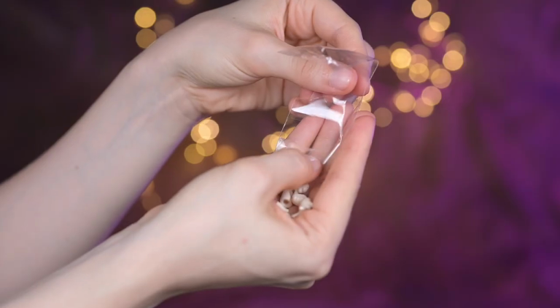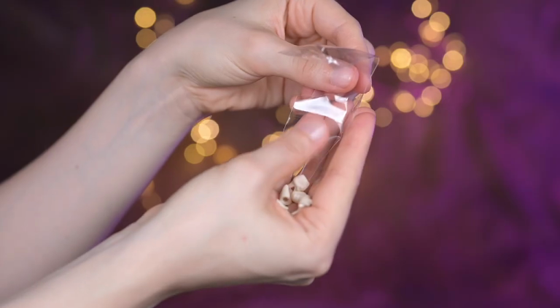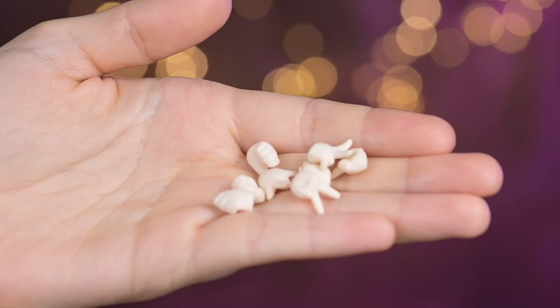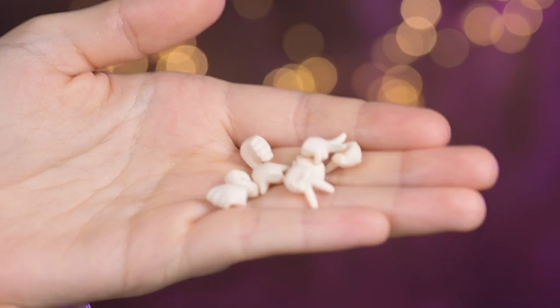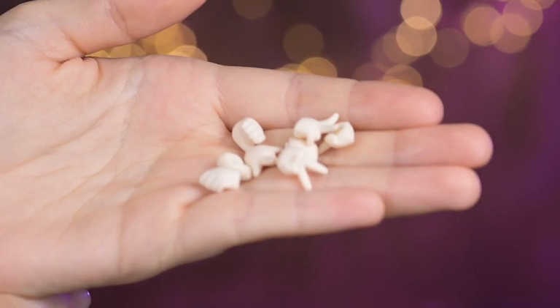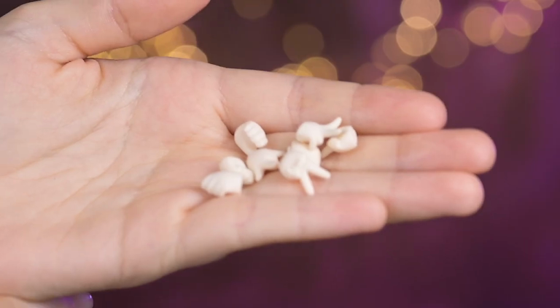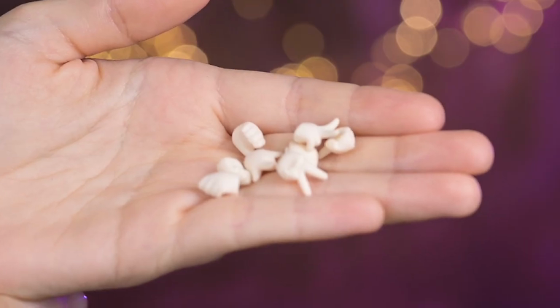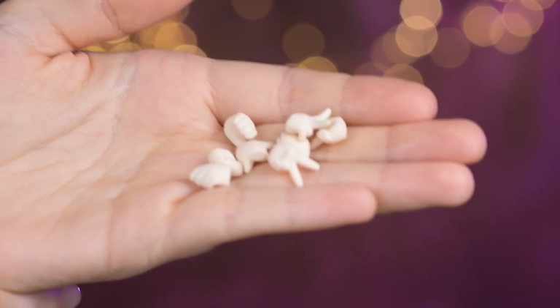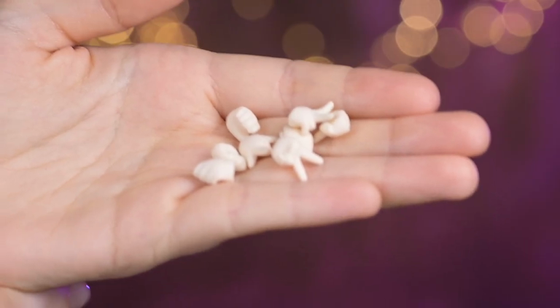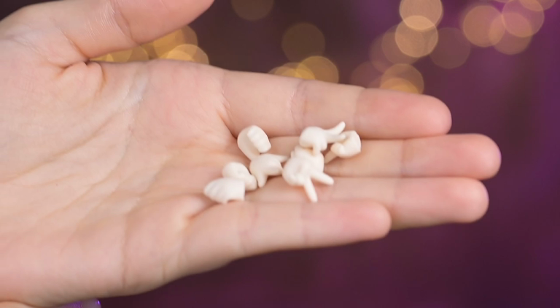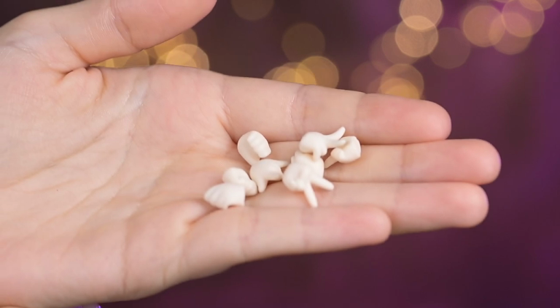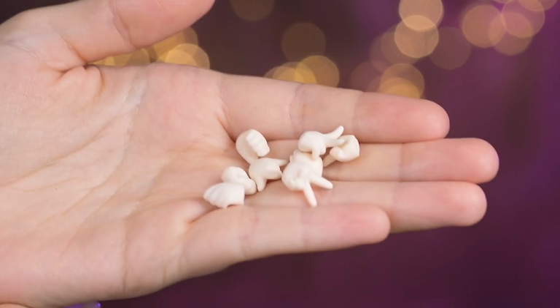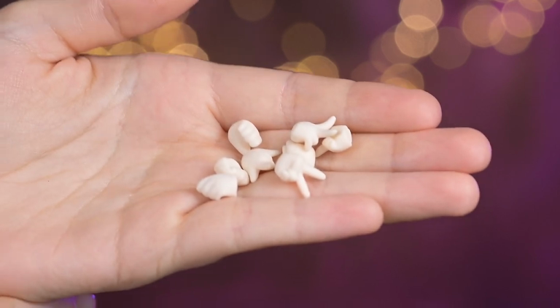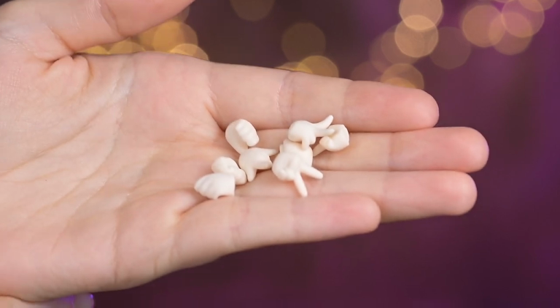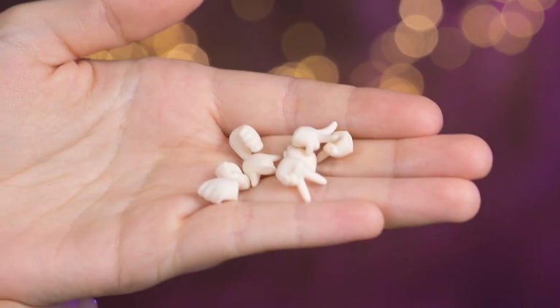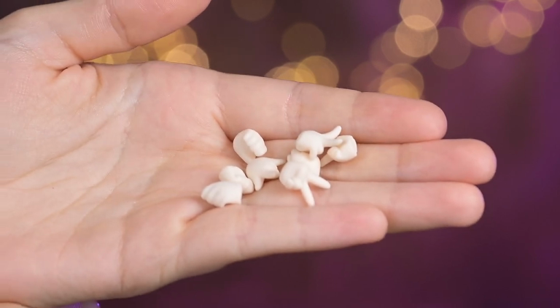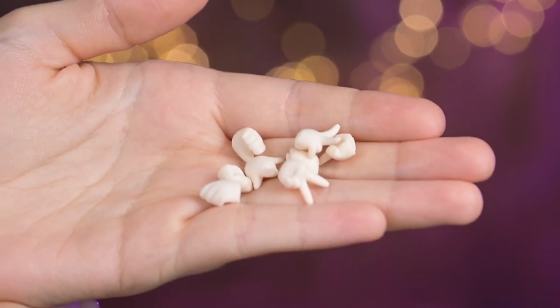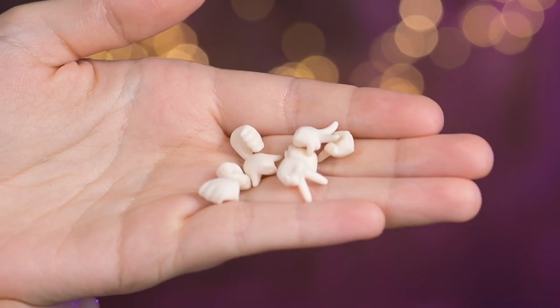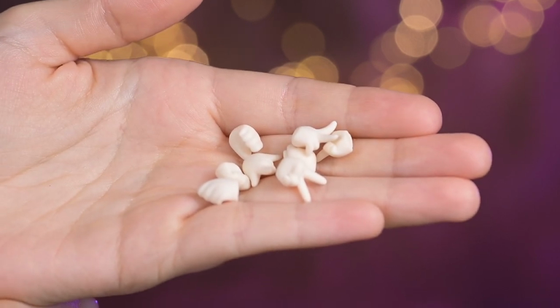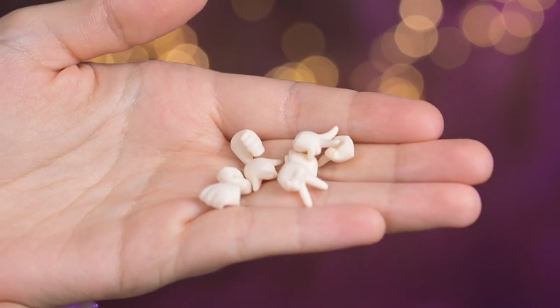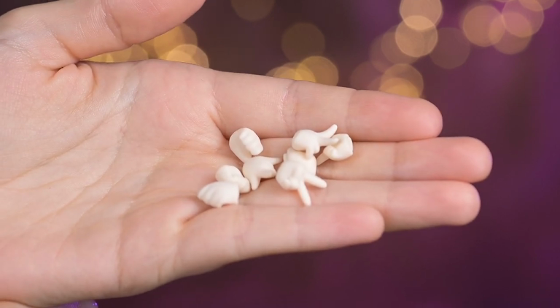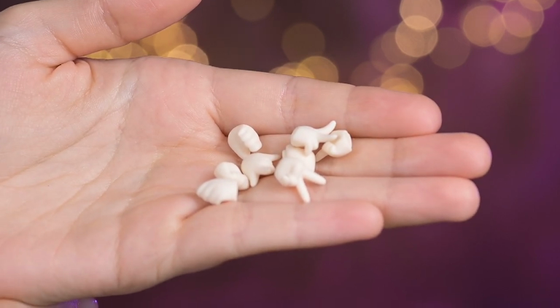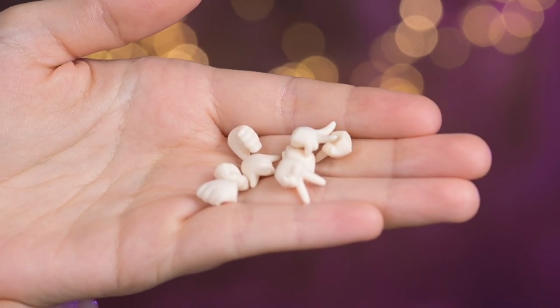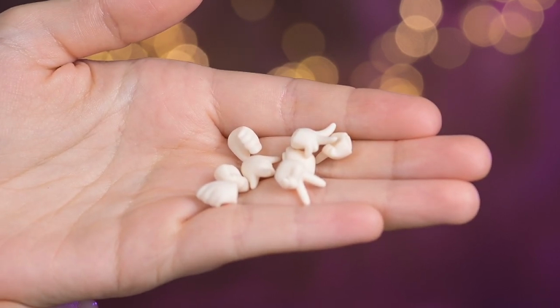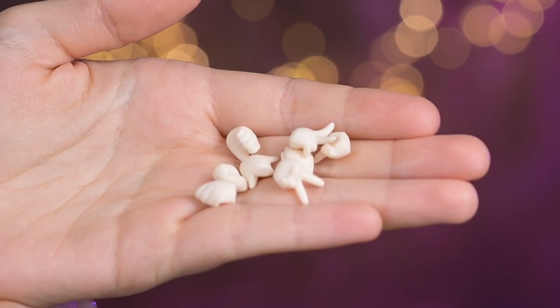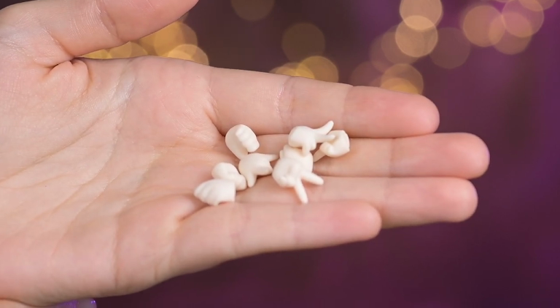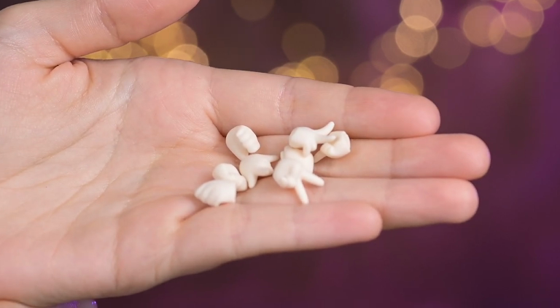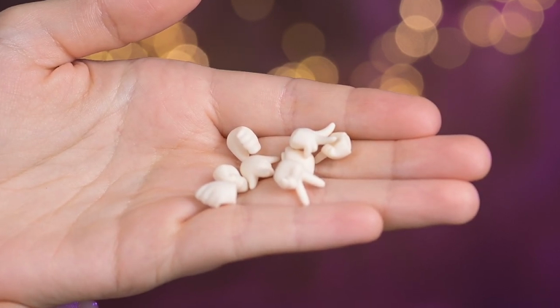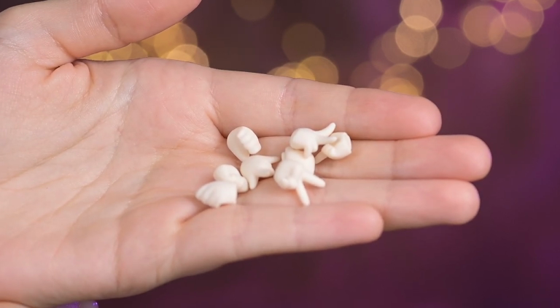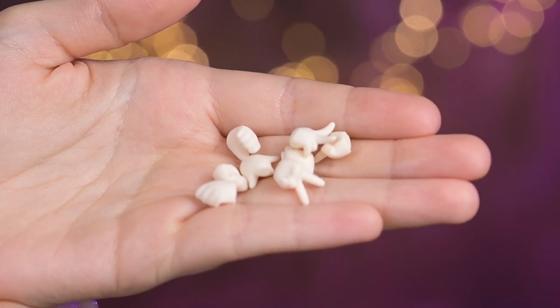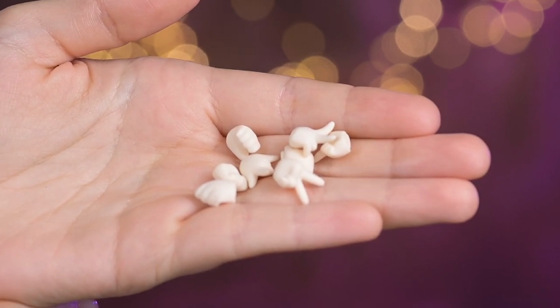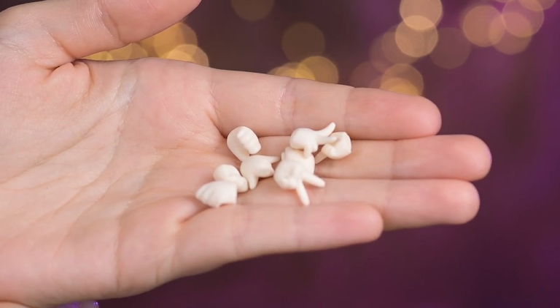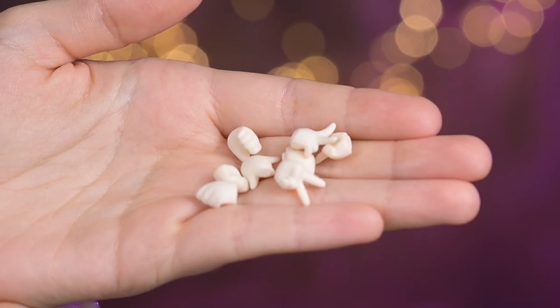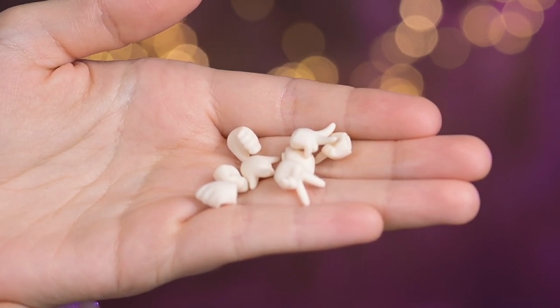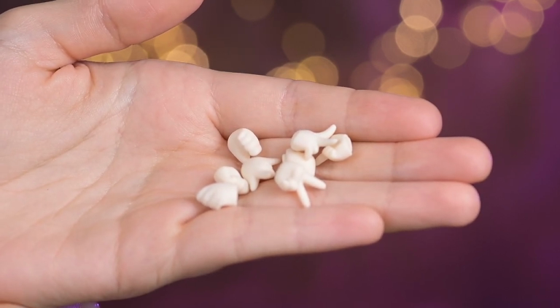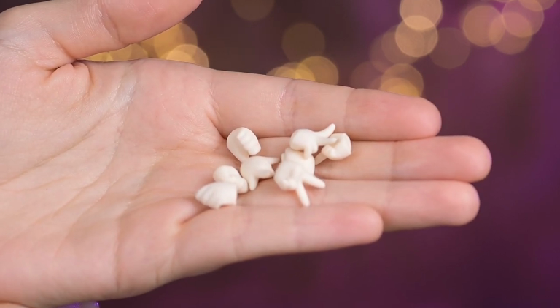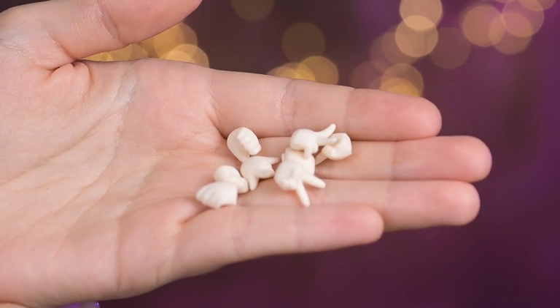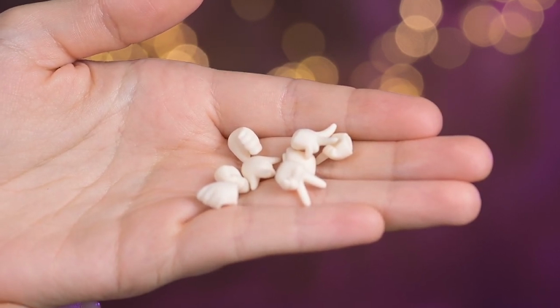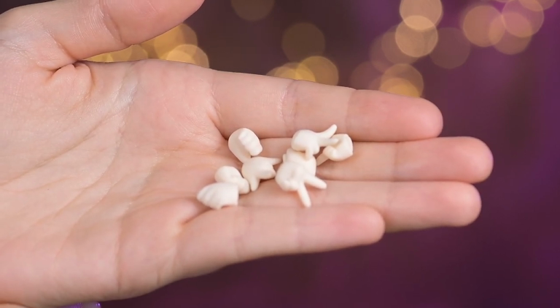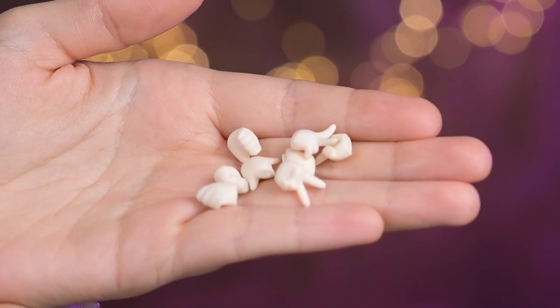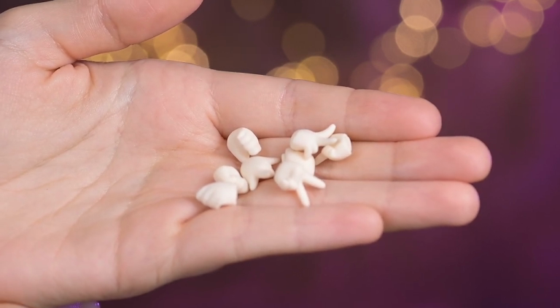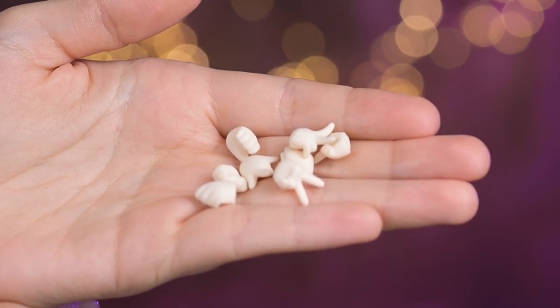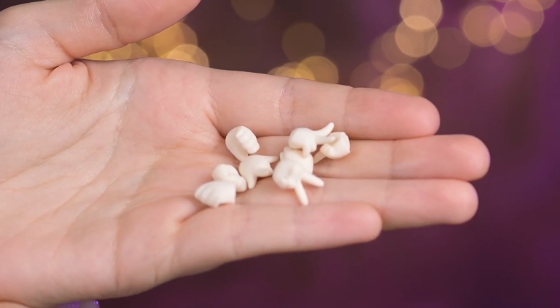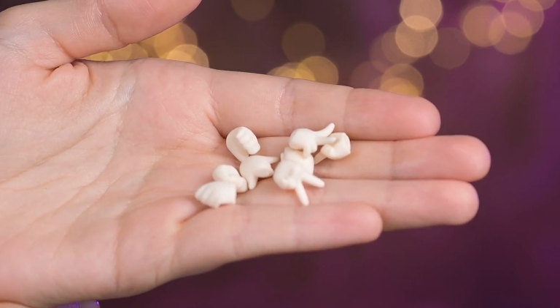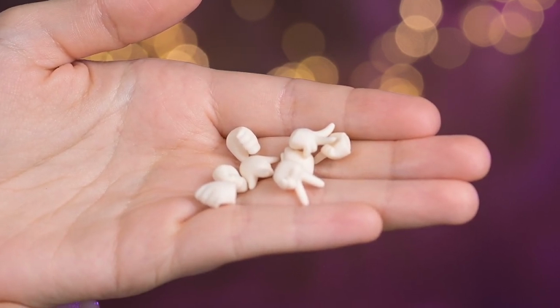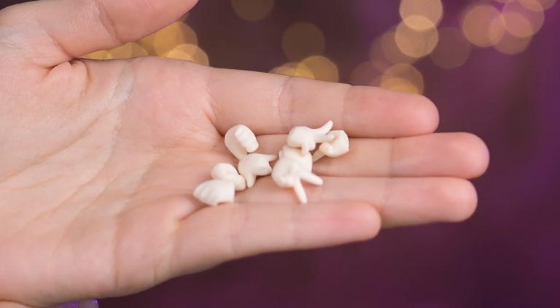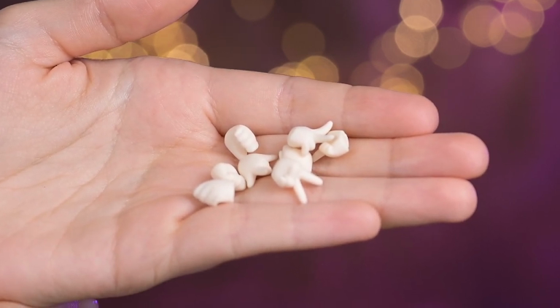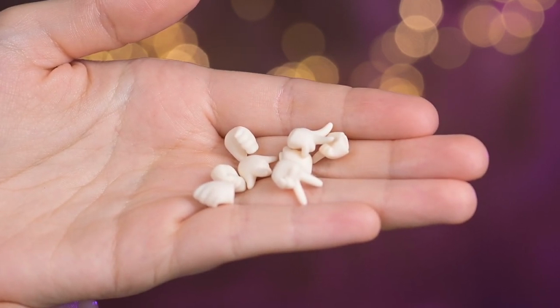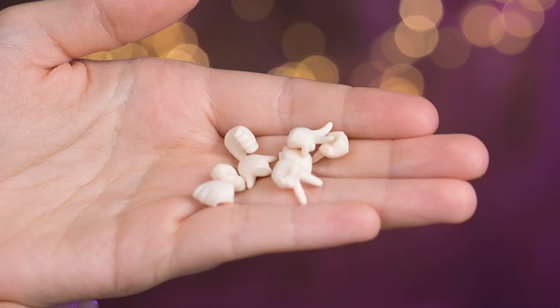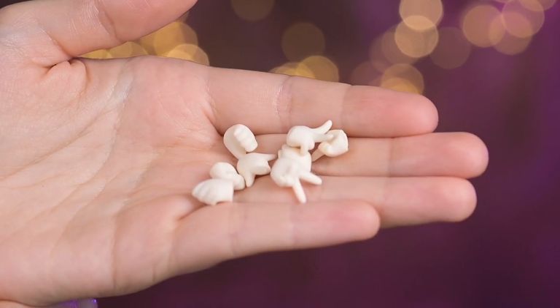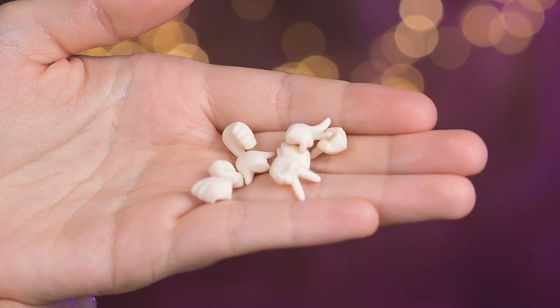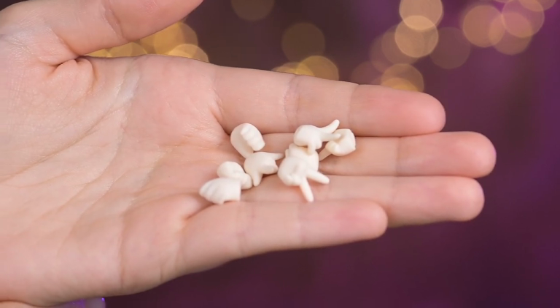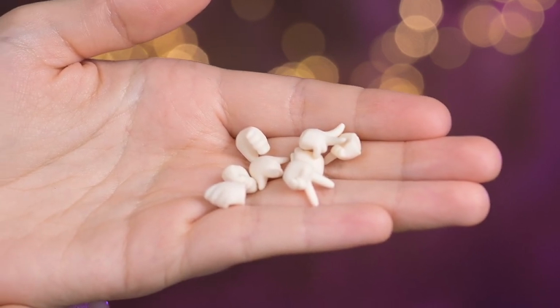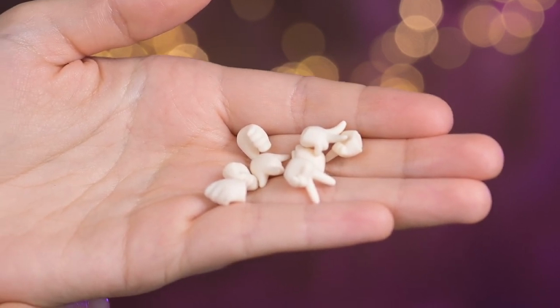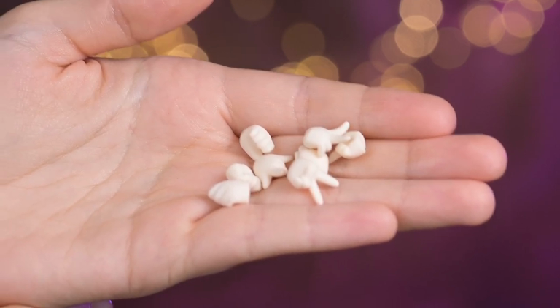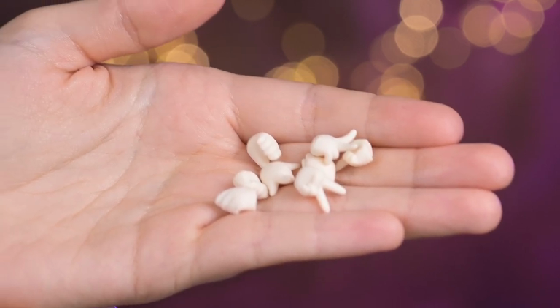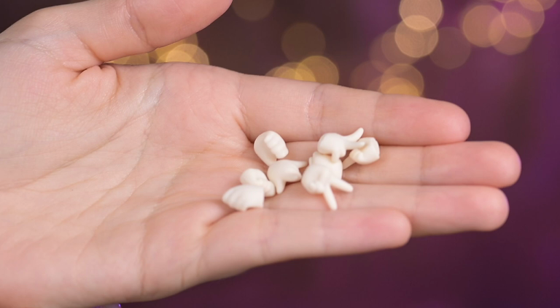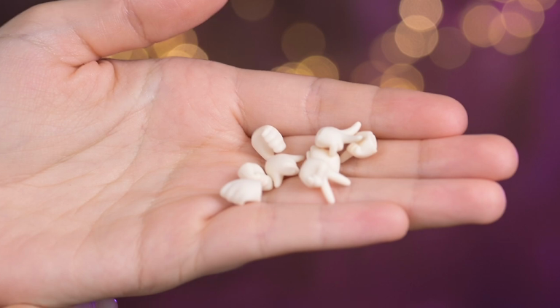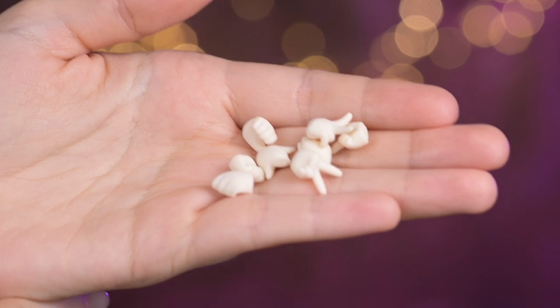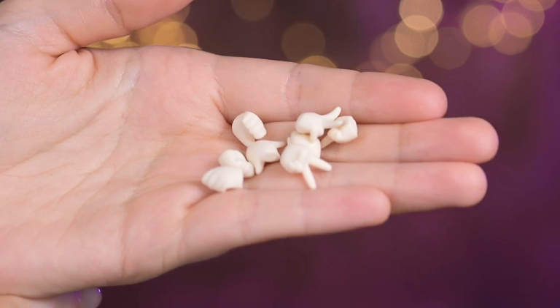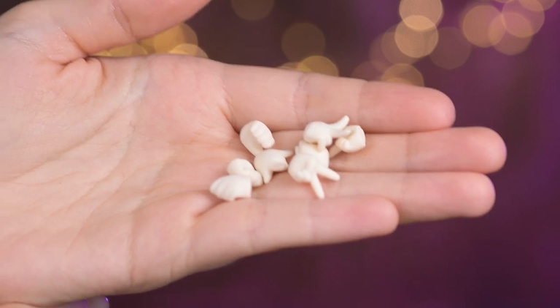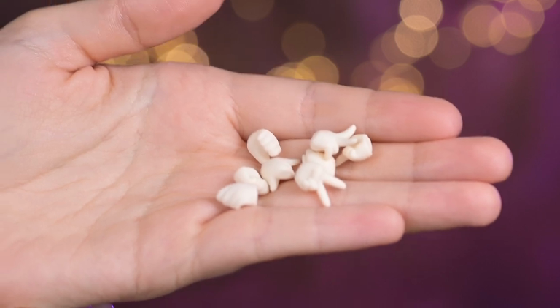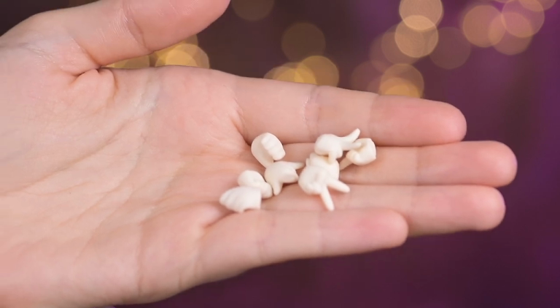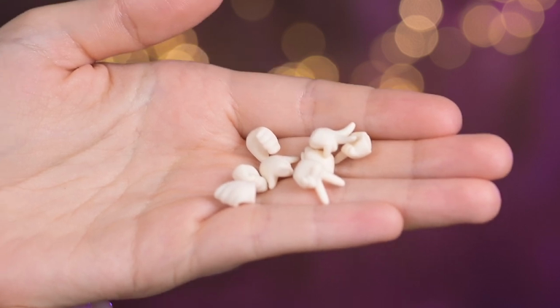With the doll, we as always got some additional hands. Some of them will be useful for her to hold the bag.